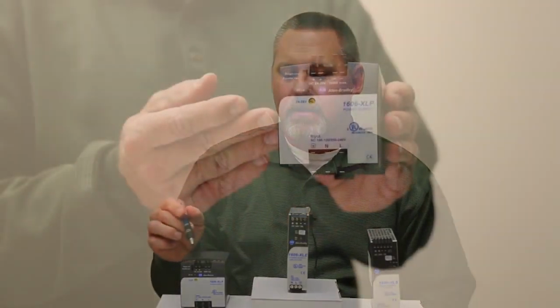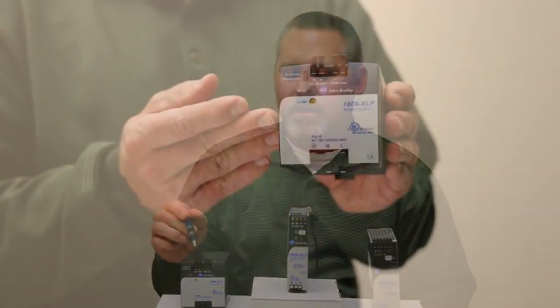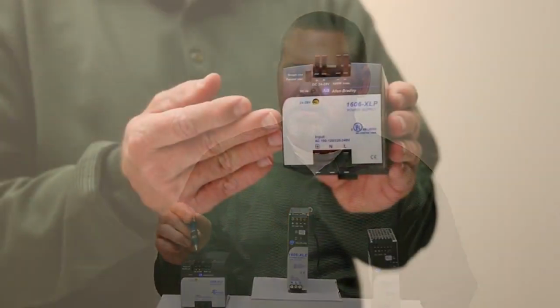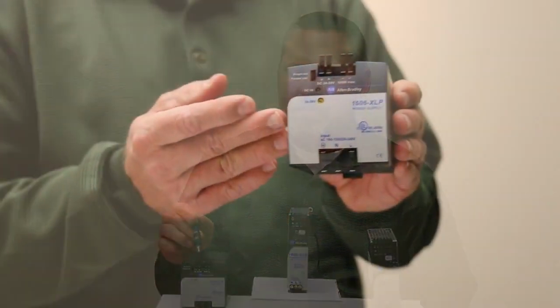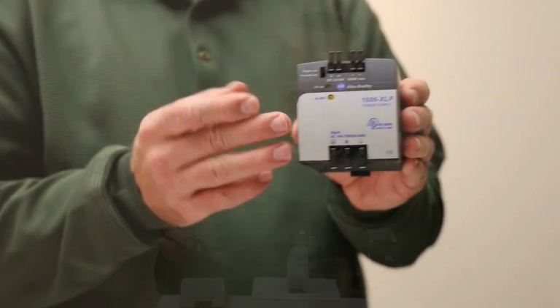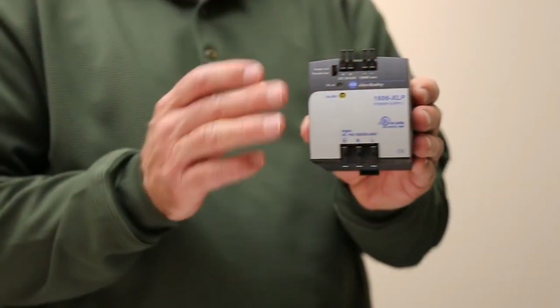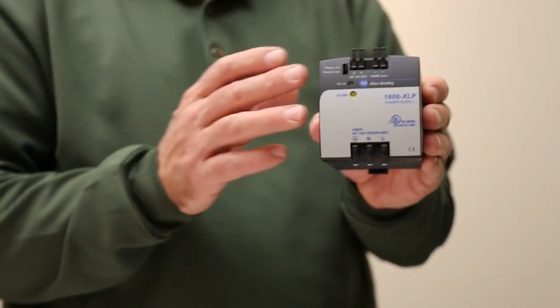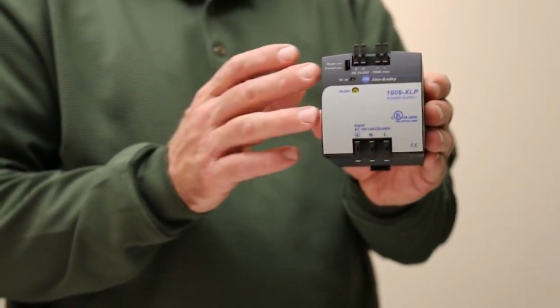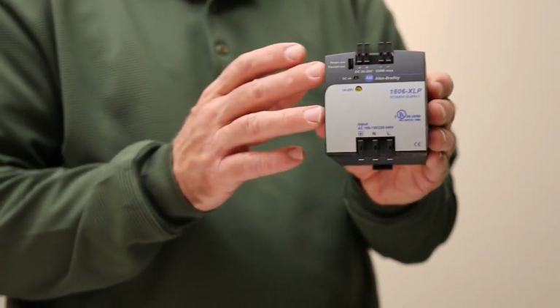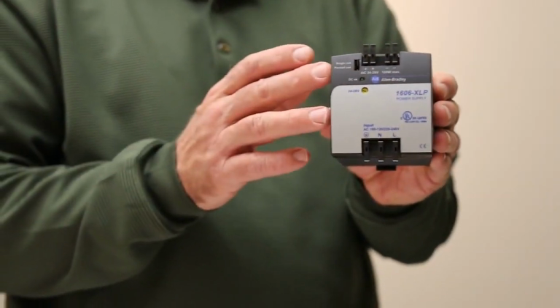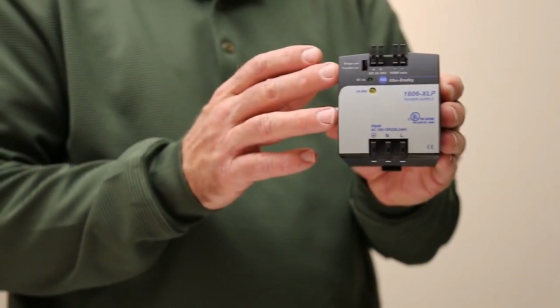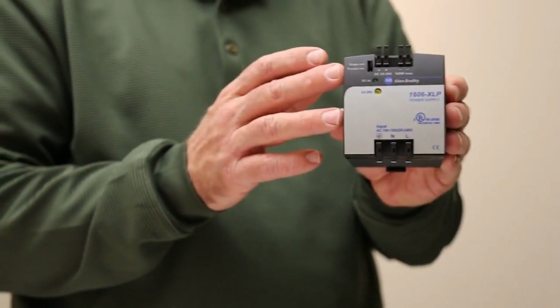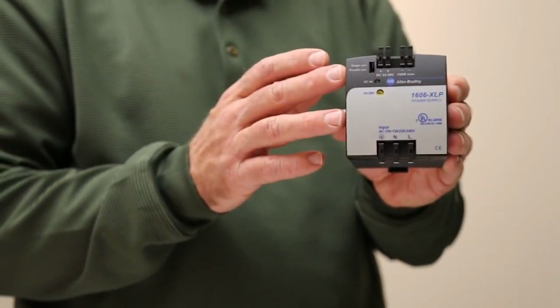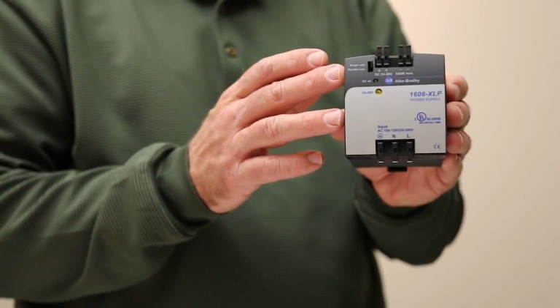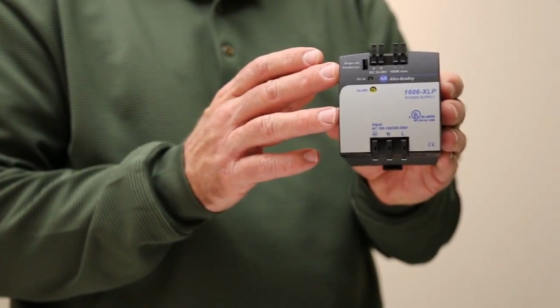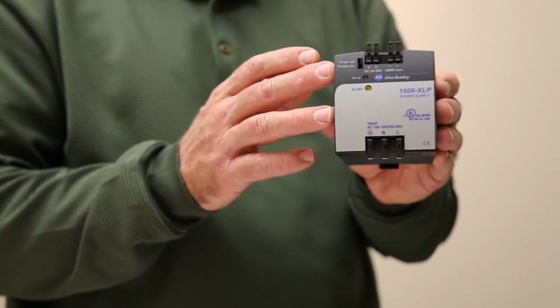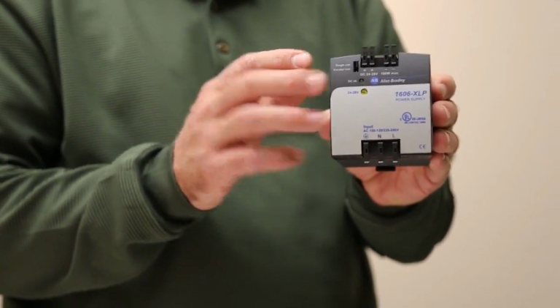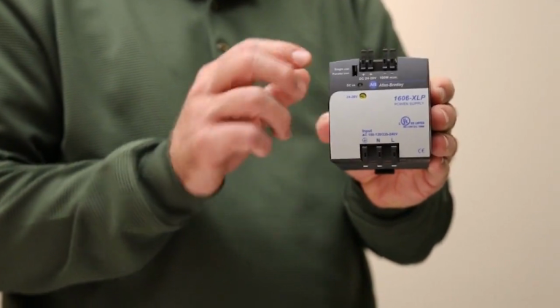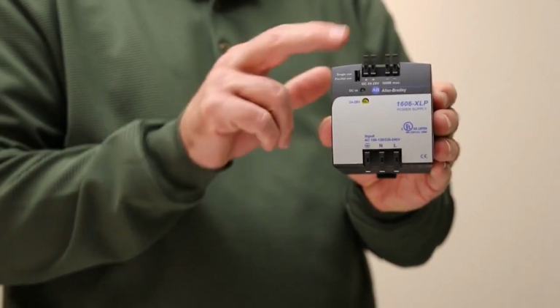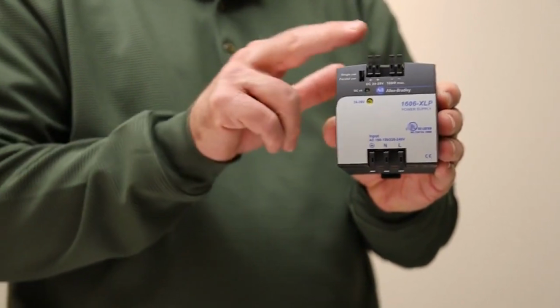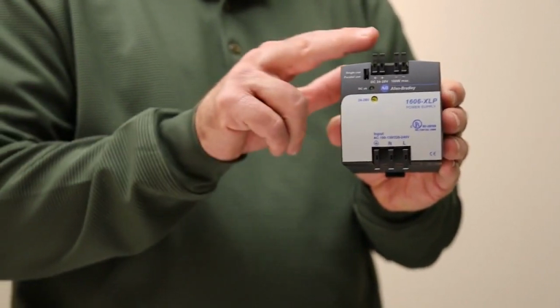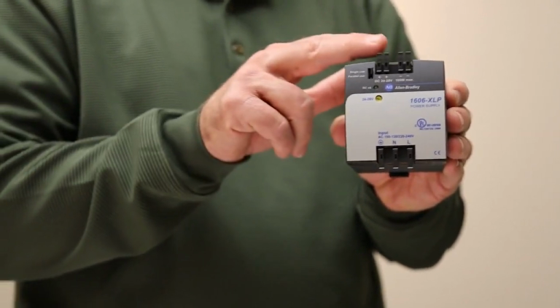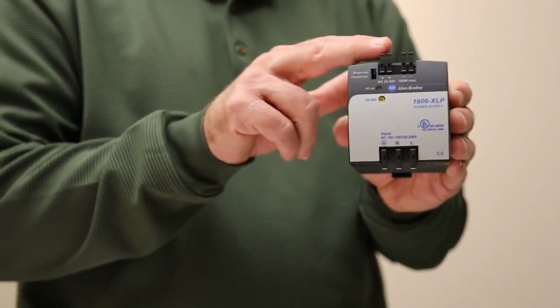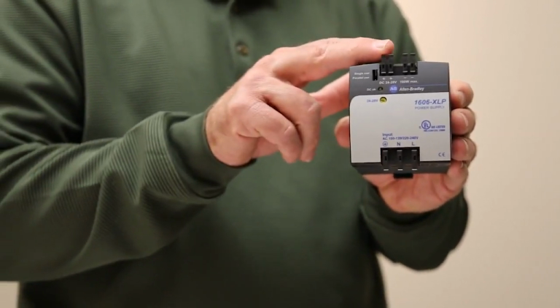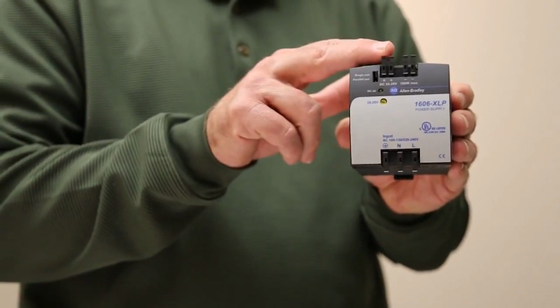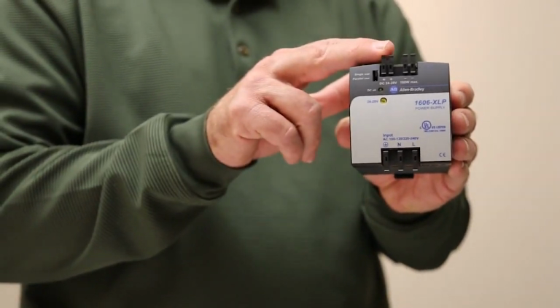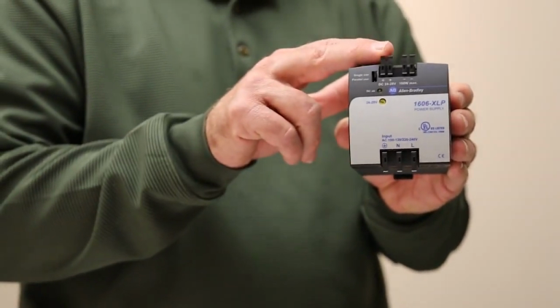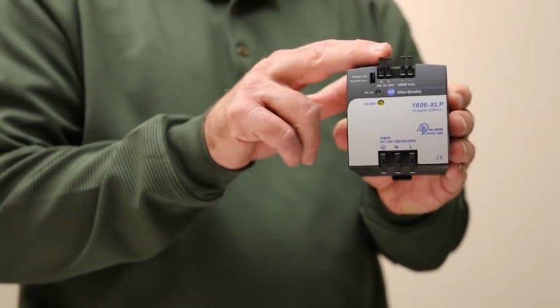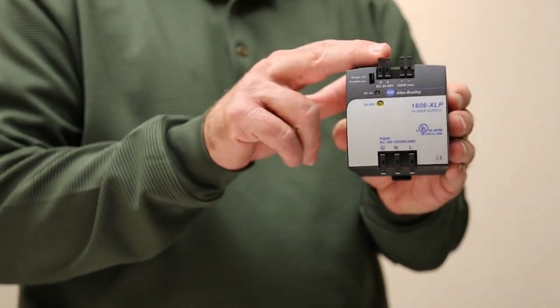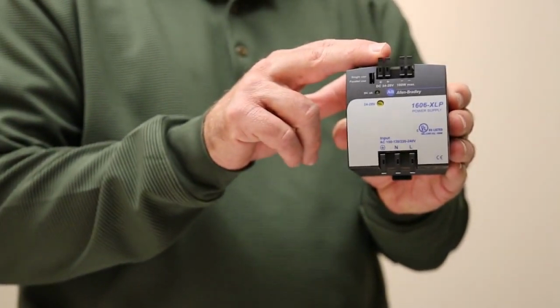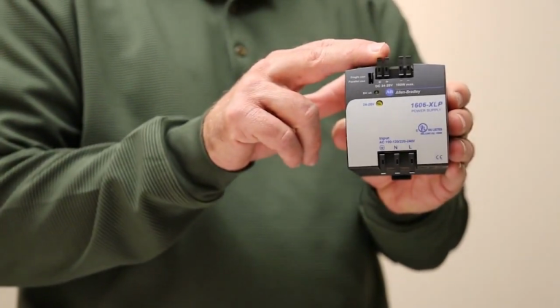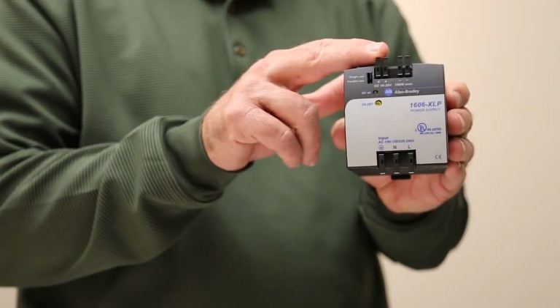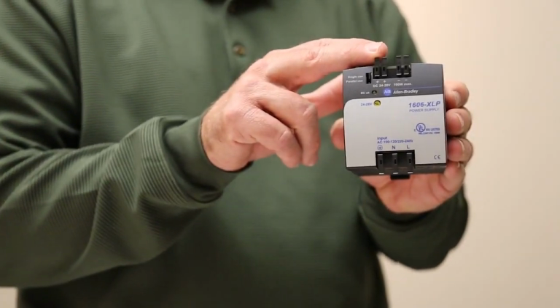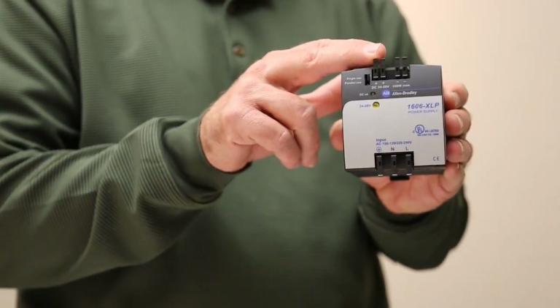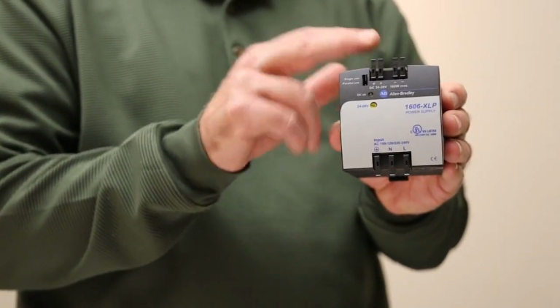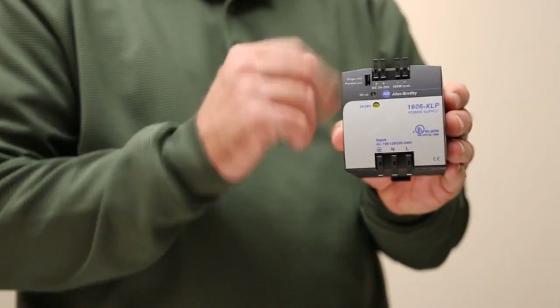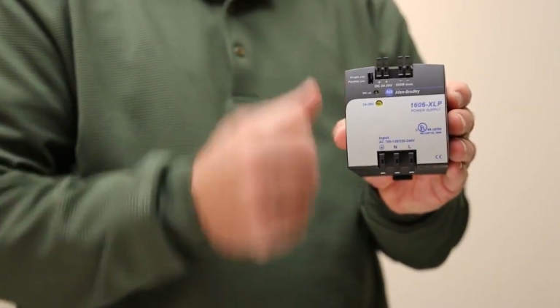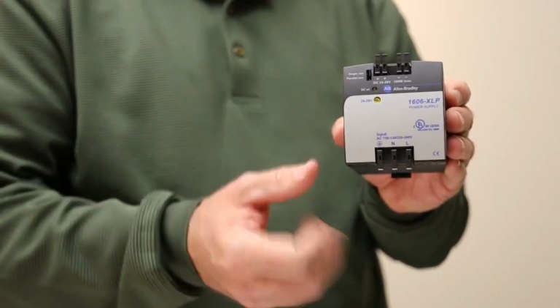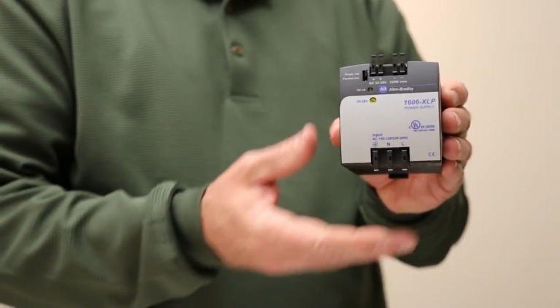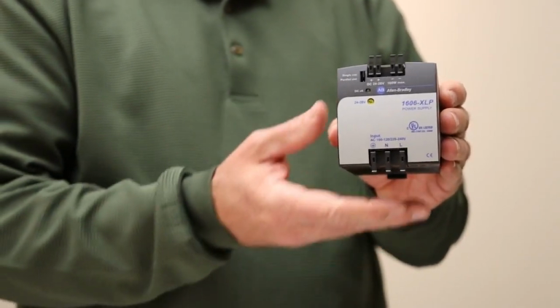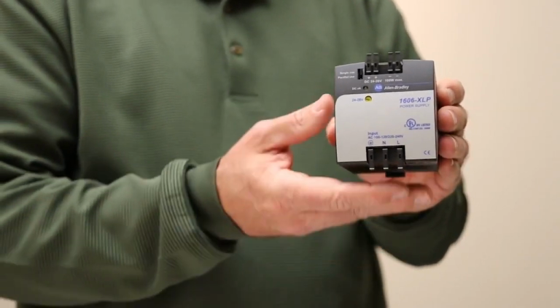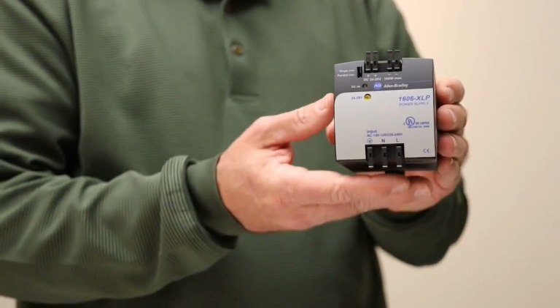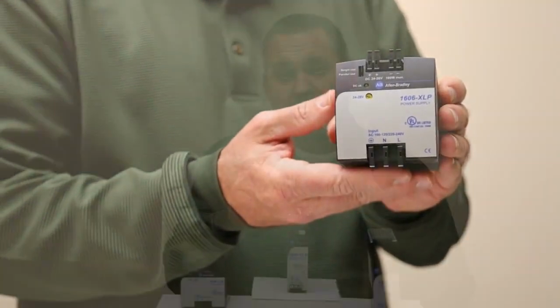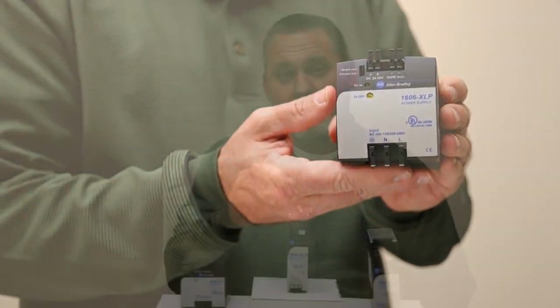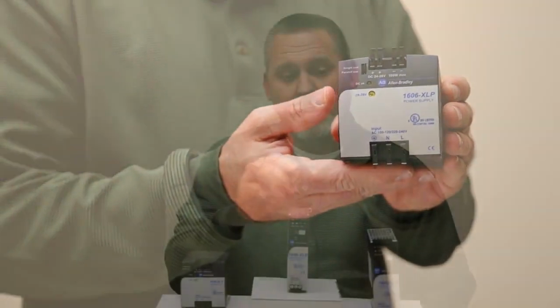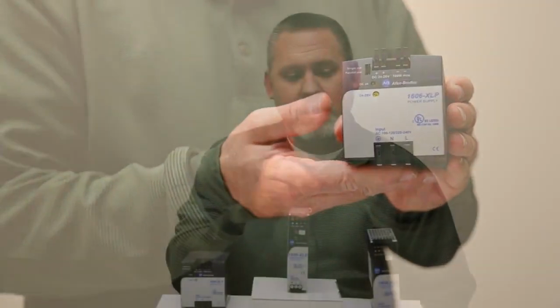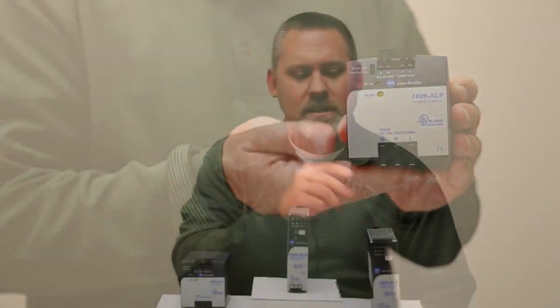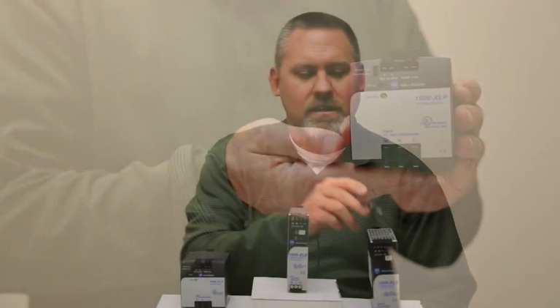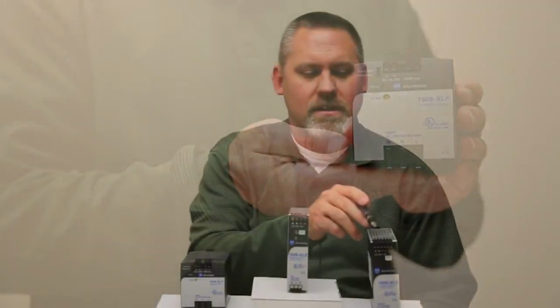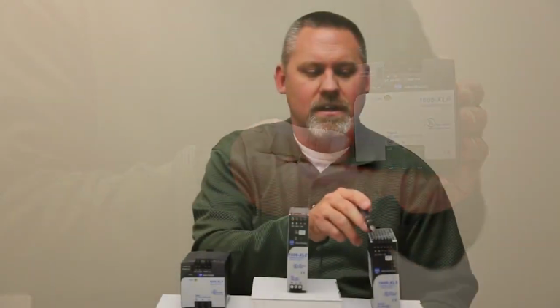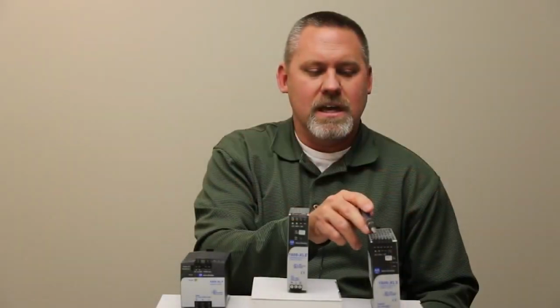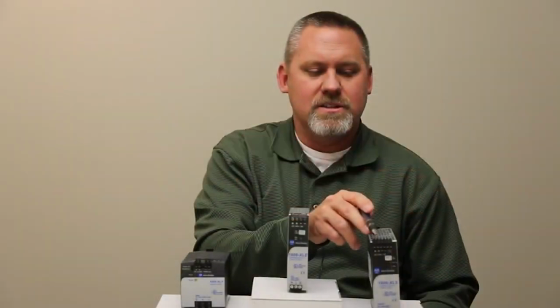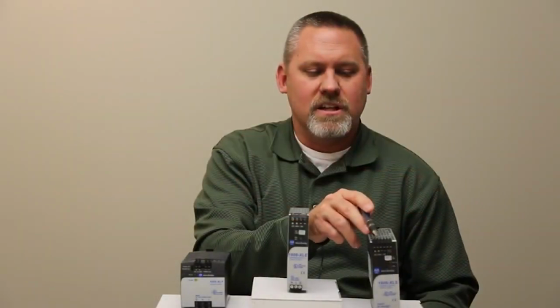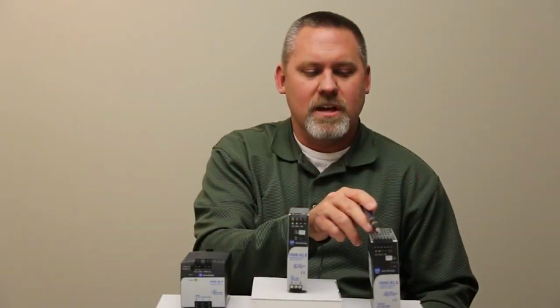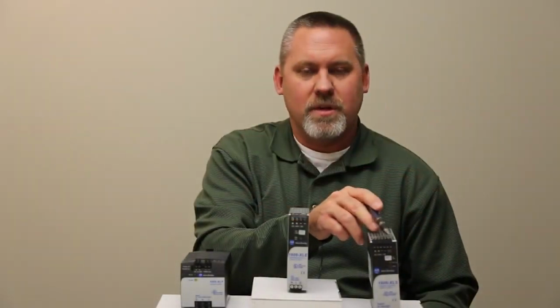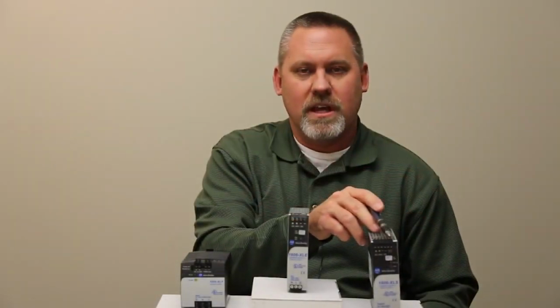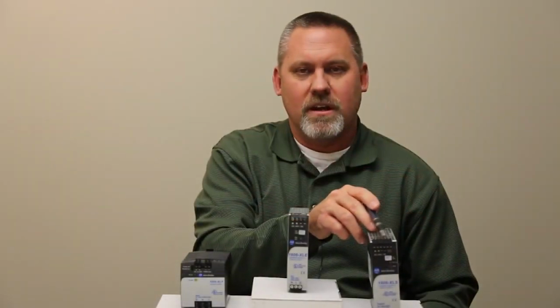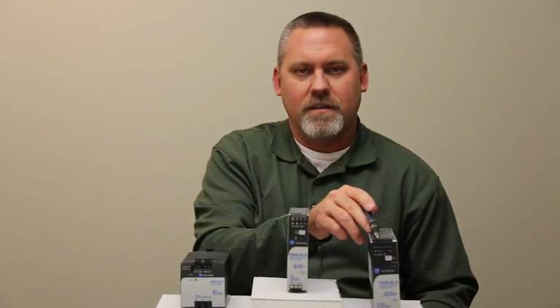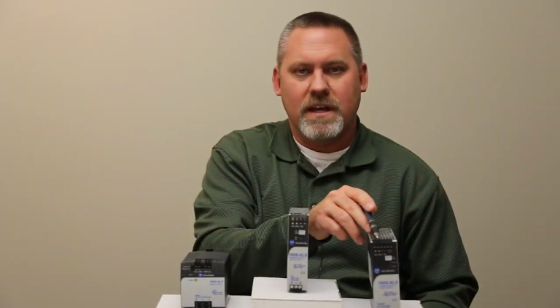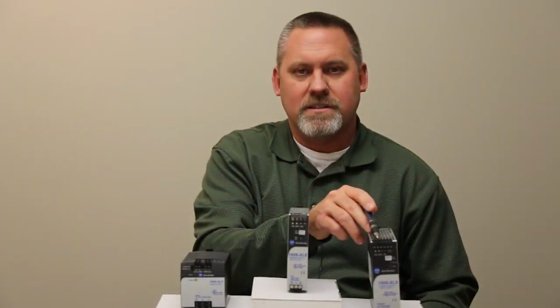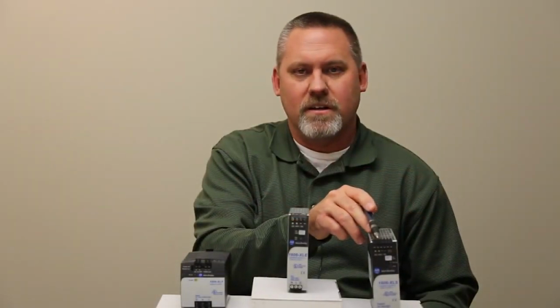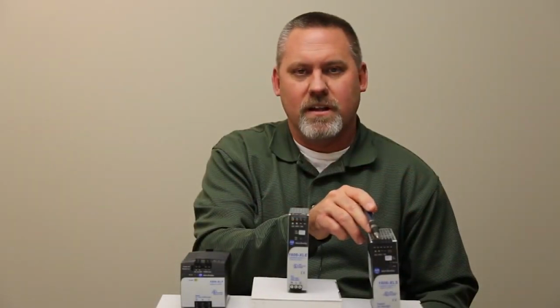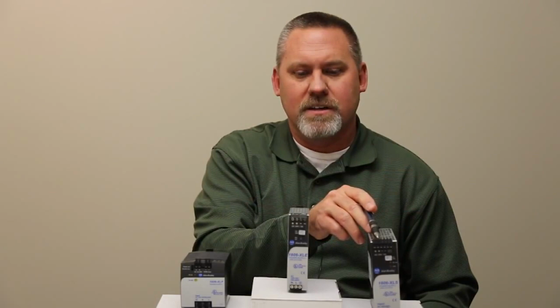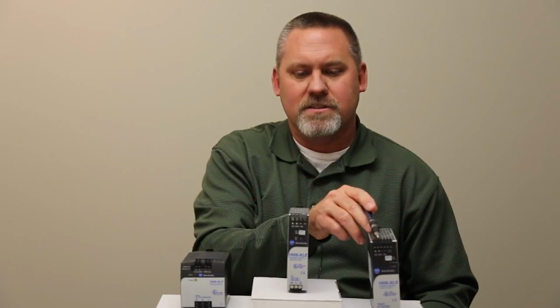As you can see on the XLP, it has cage clamp connections, spring clamp on the XLE, and cage clamp again on the XLS.